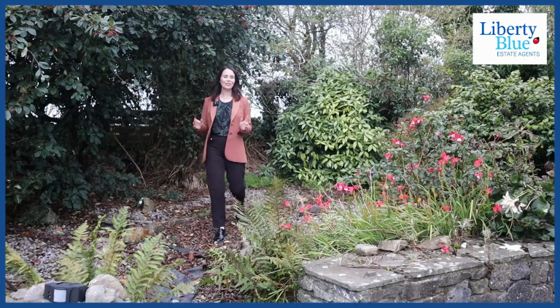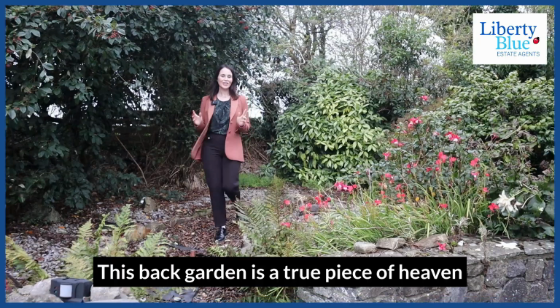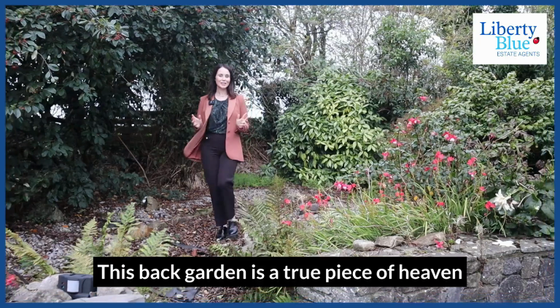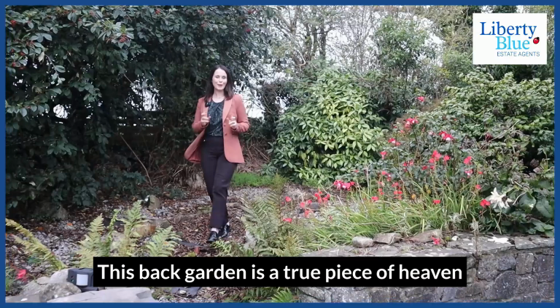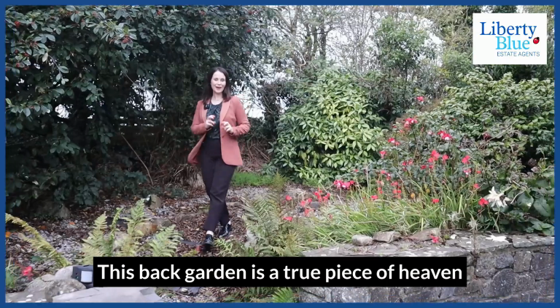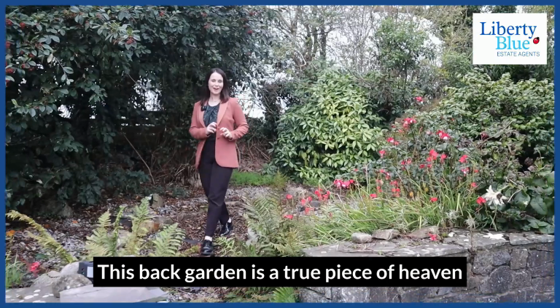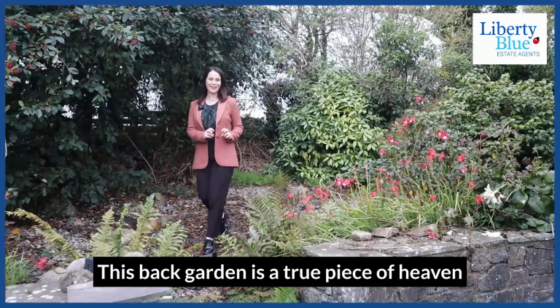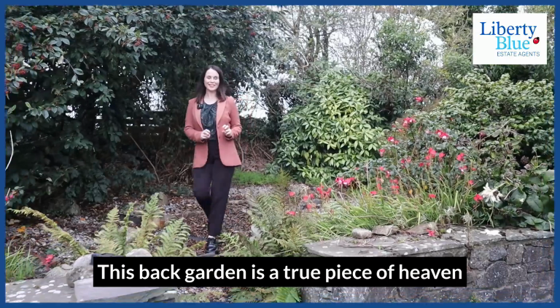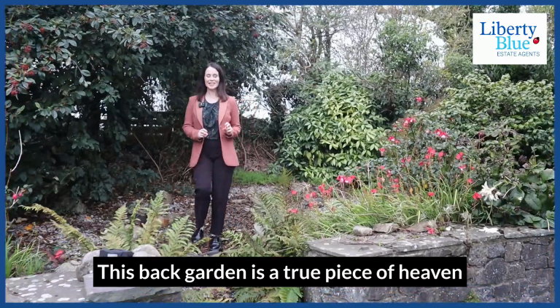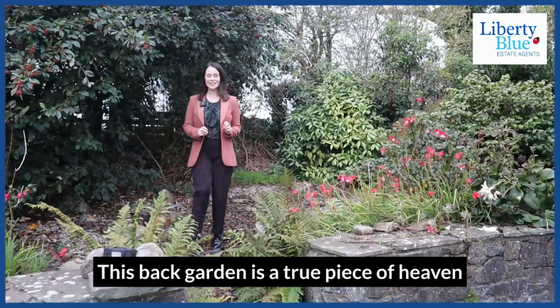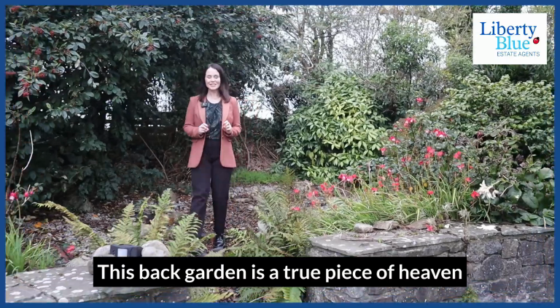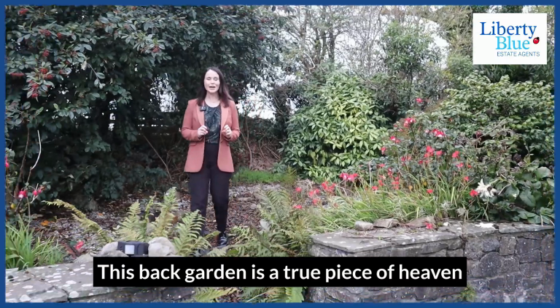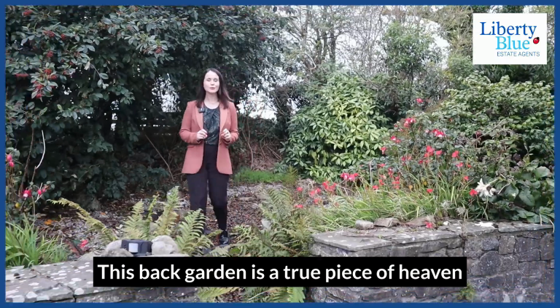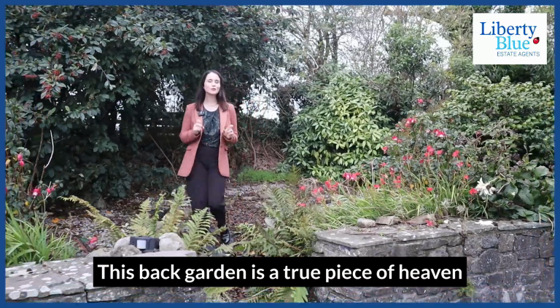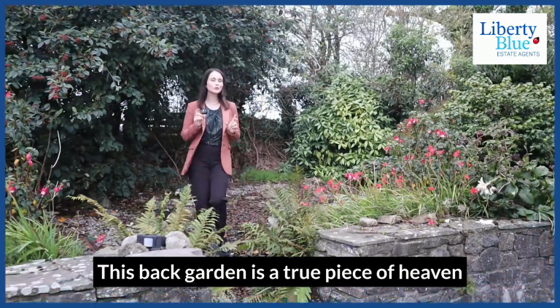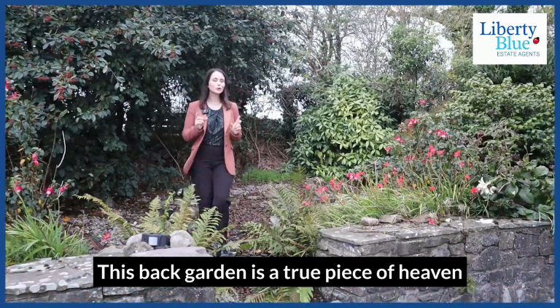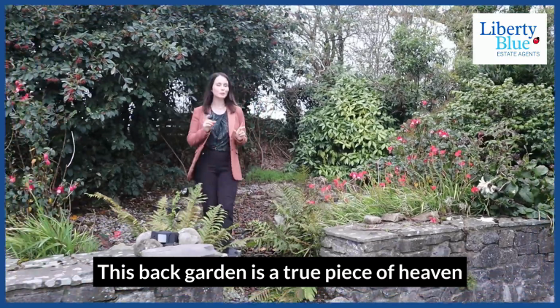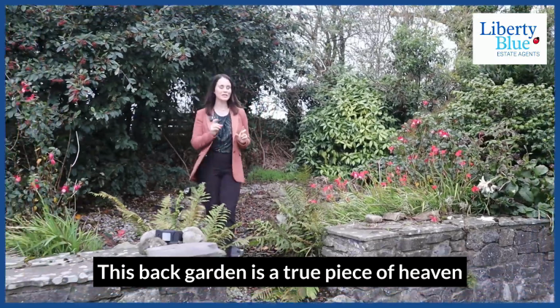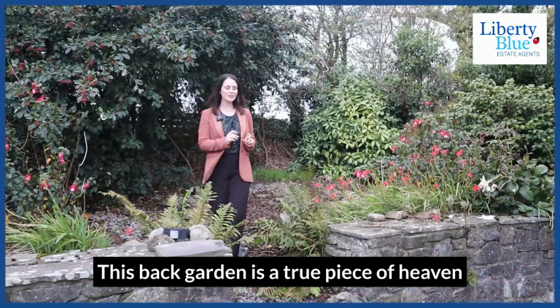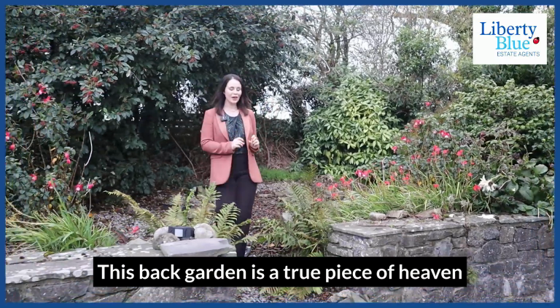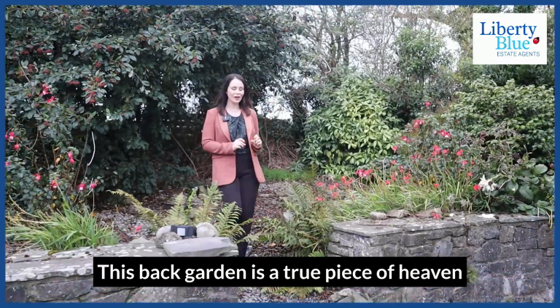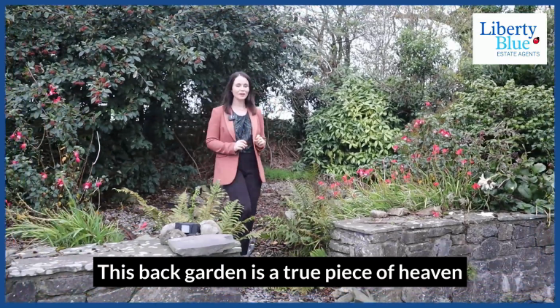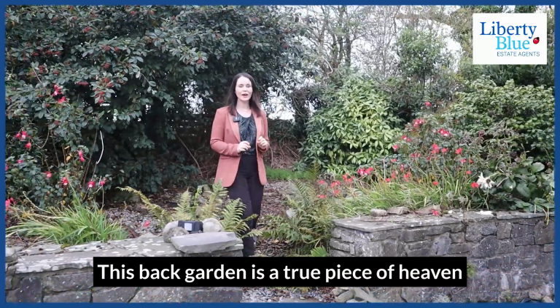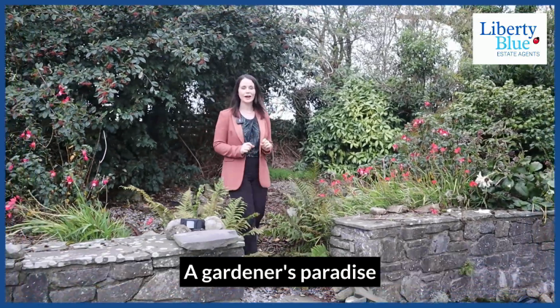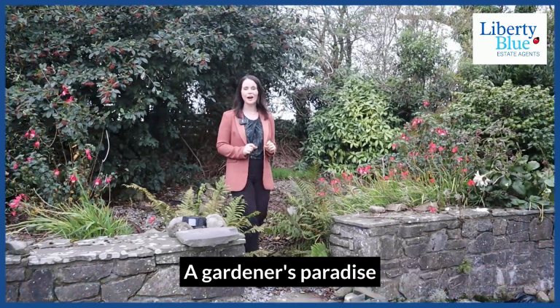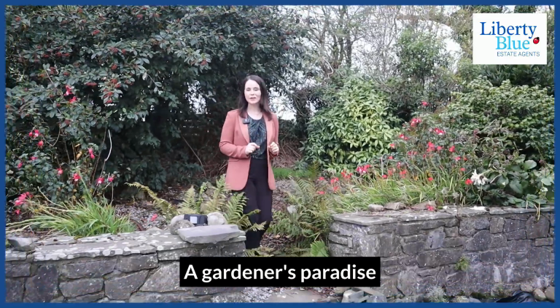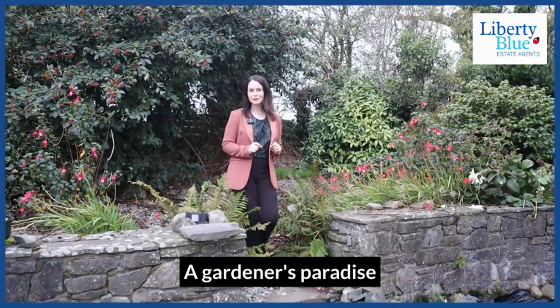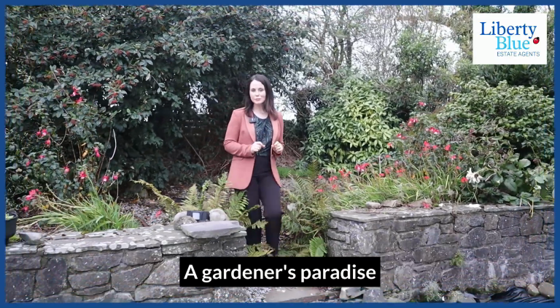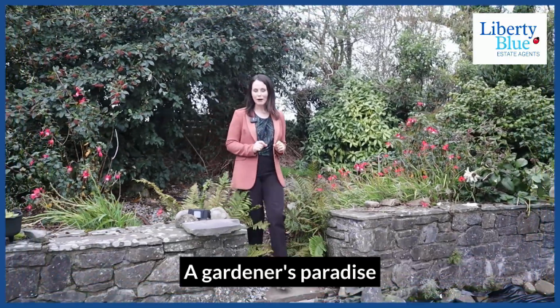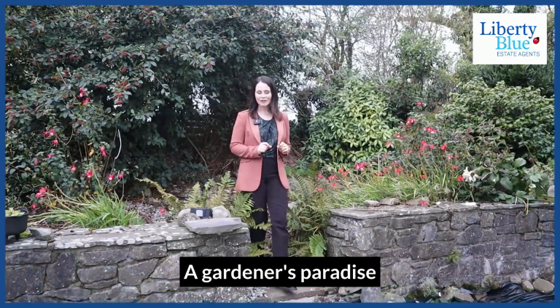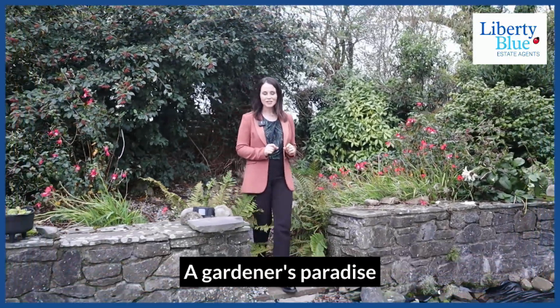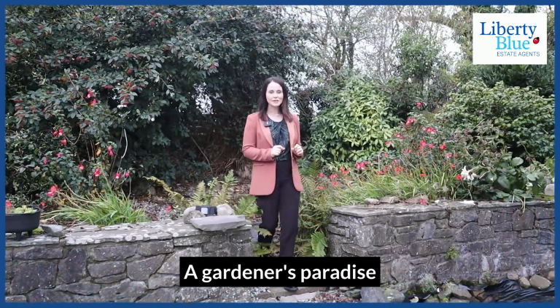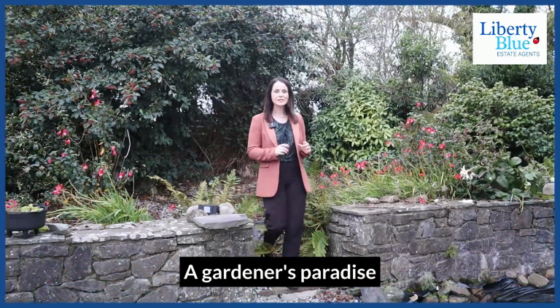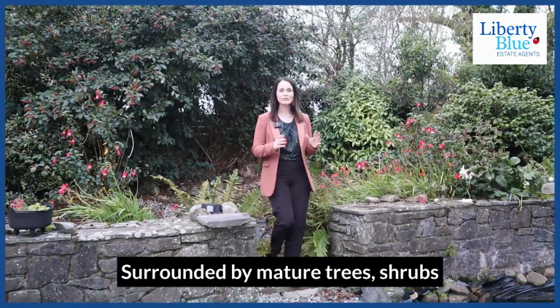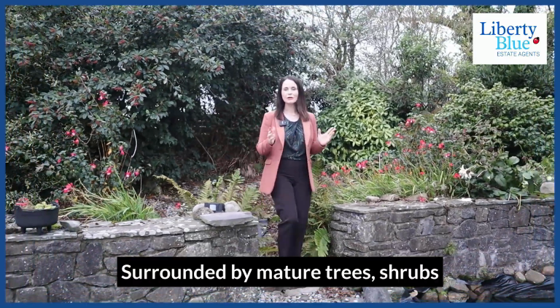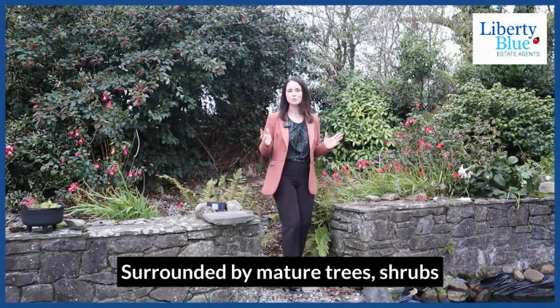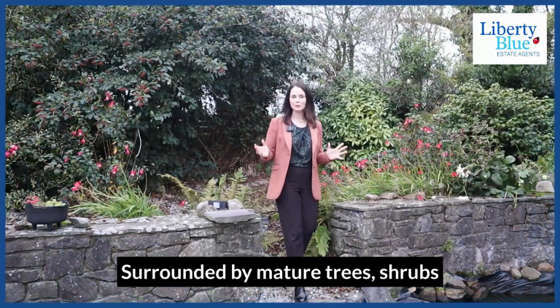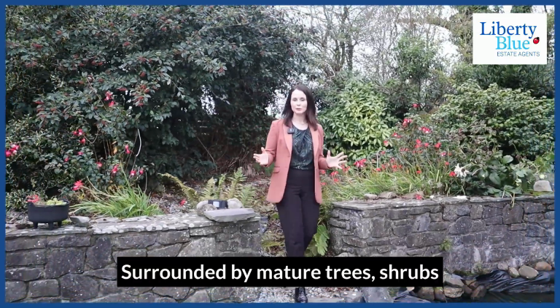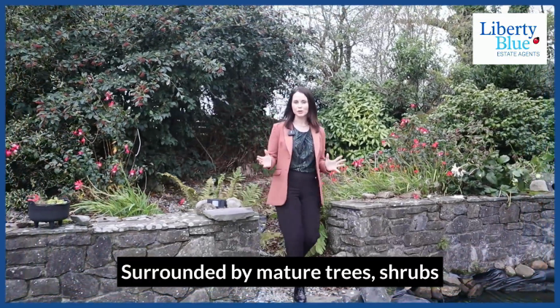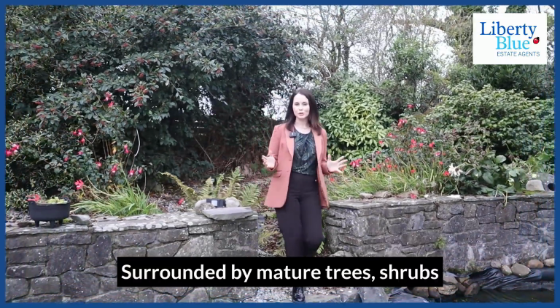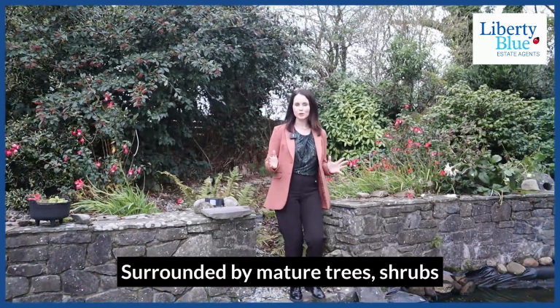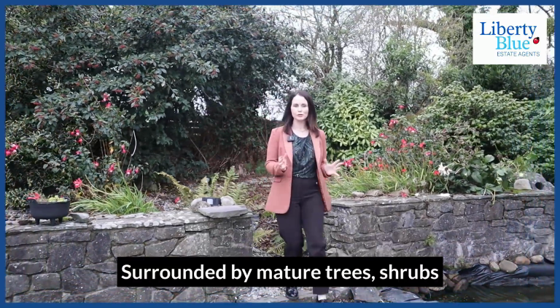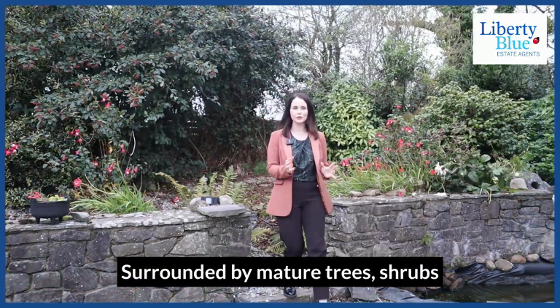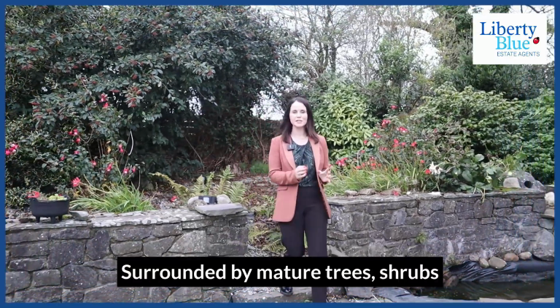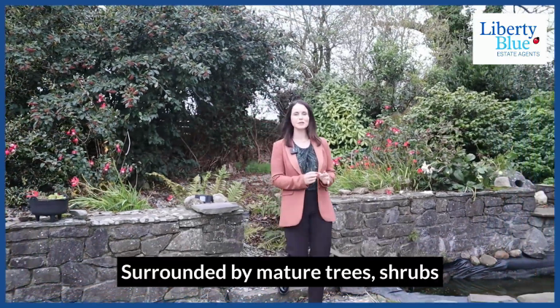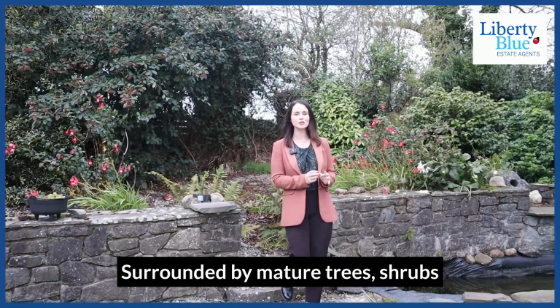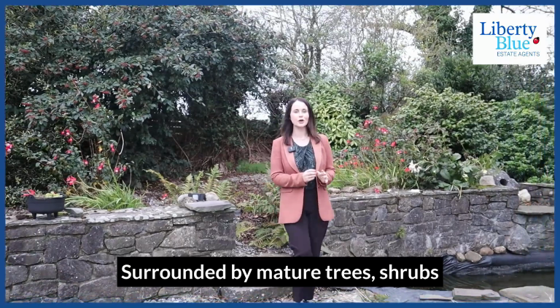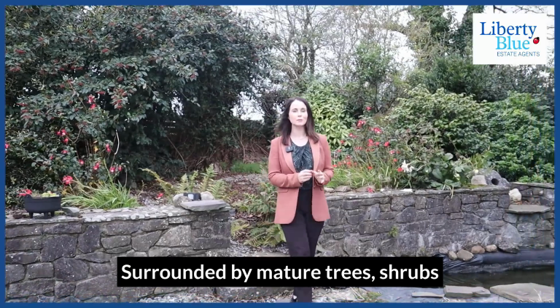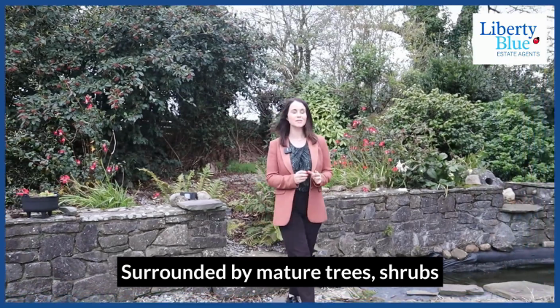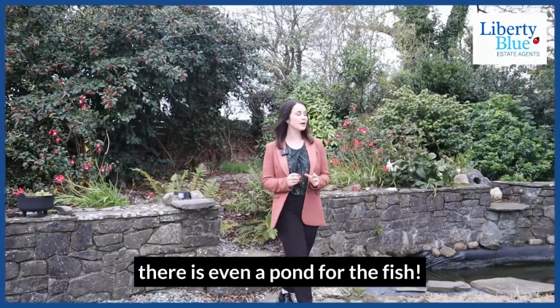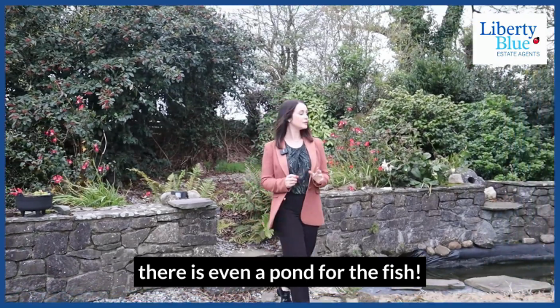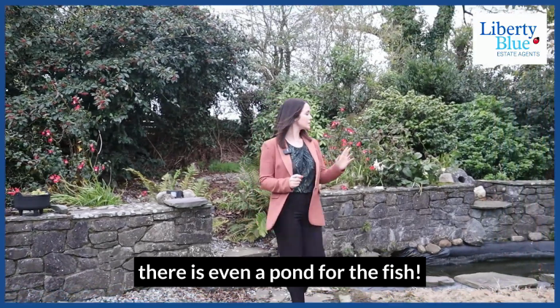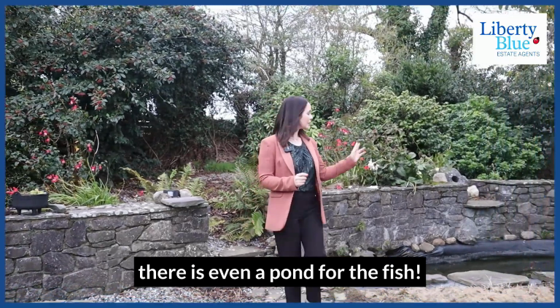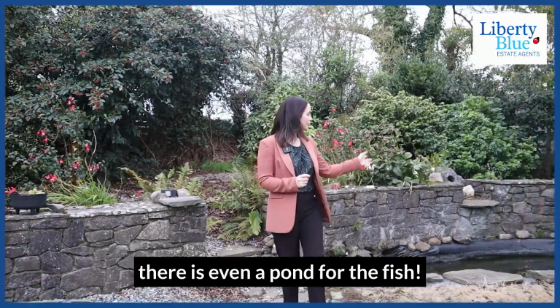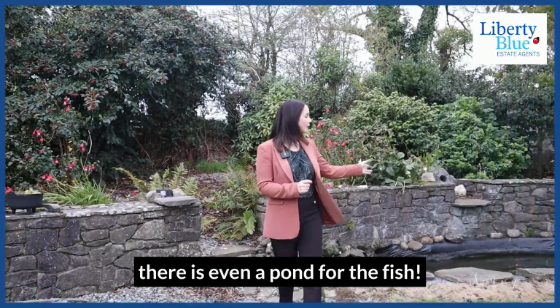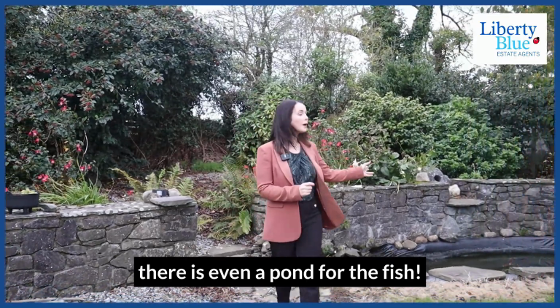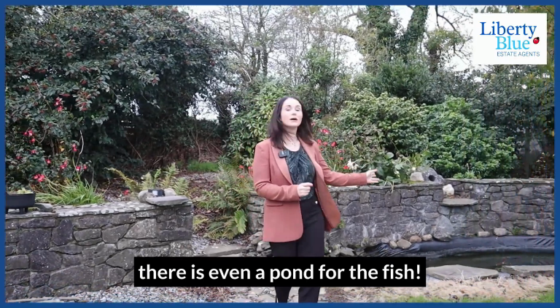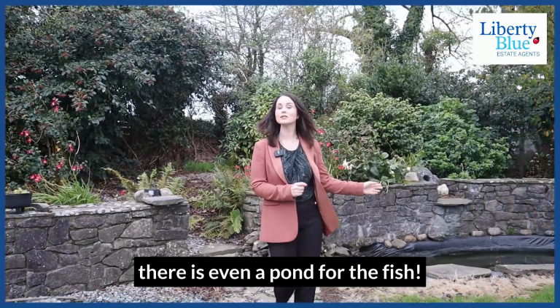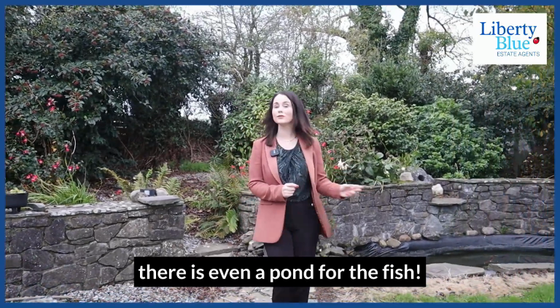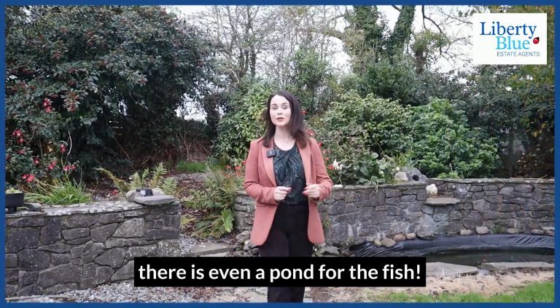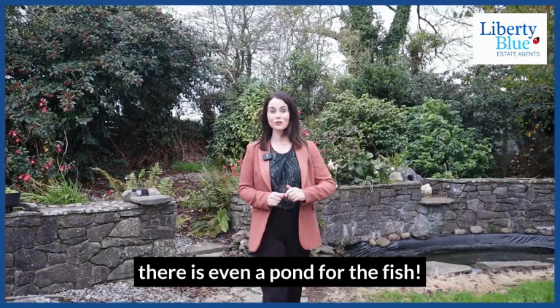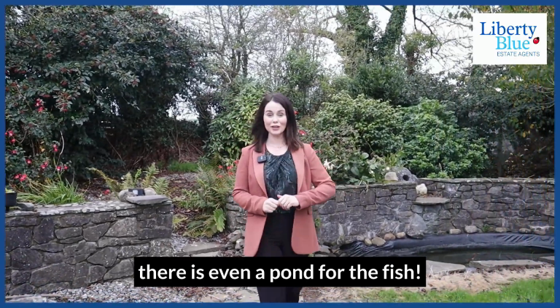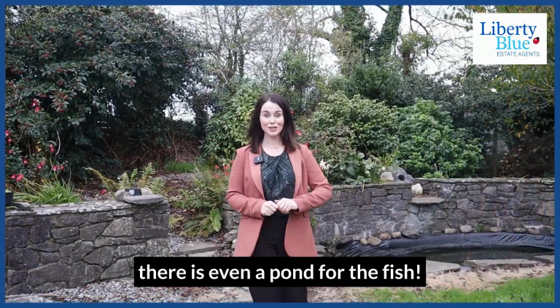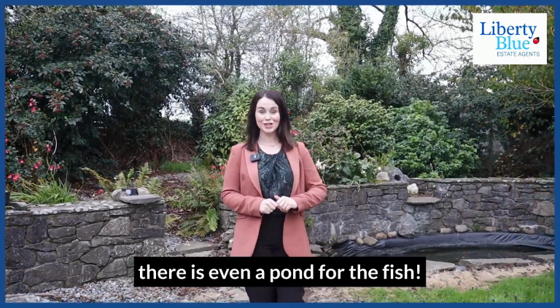This back garden is a true piece of heaven — a gardener's paradise surrounded by mature trees and shrubs. There's even a pond for the fish.